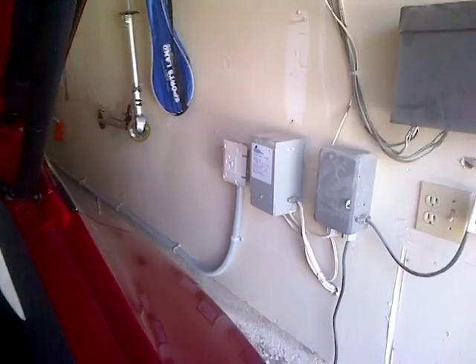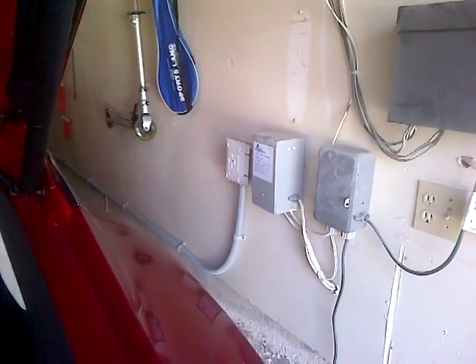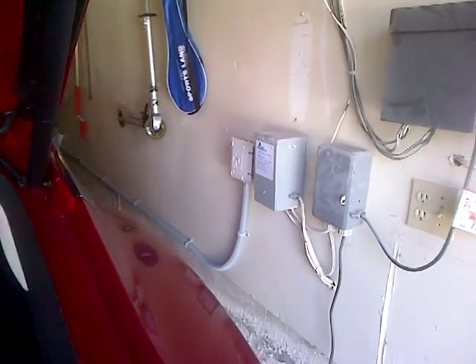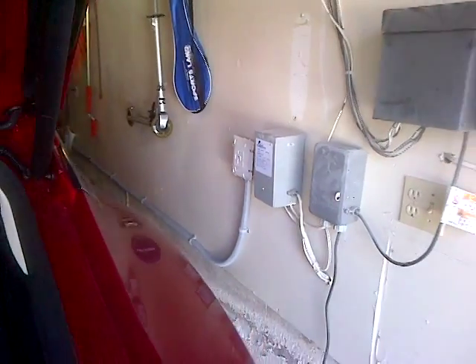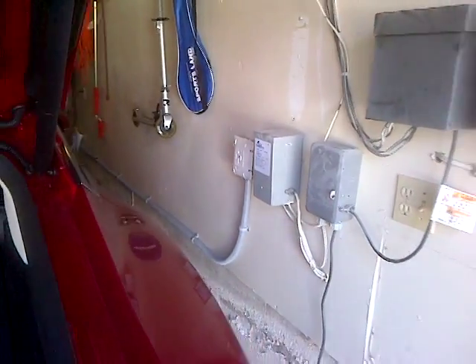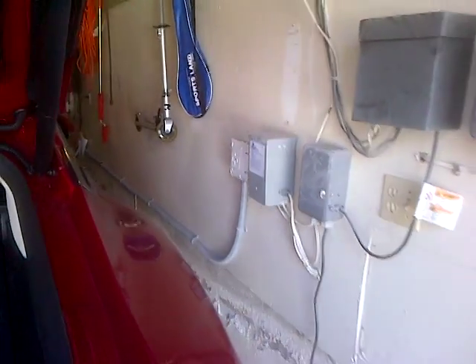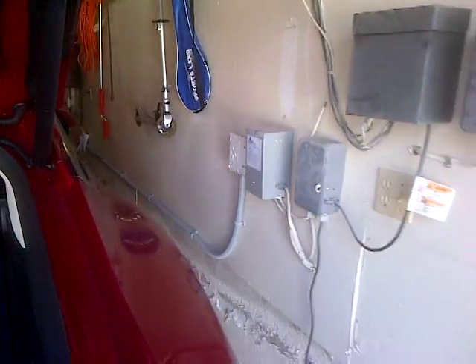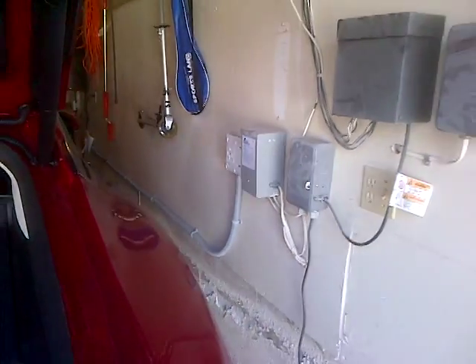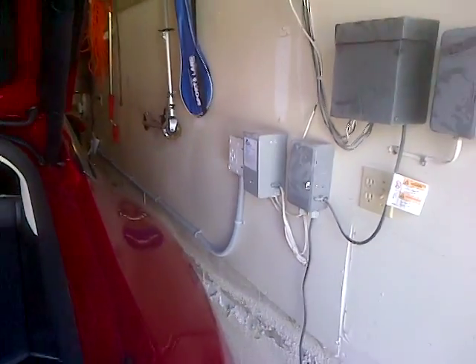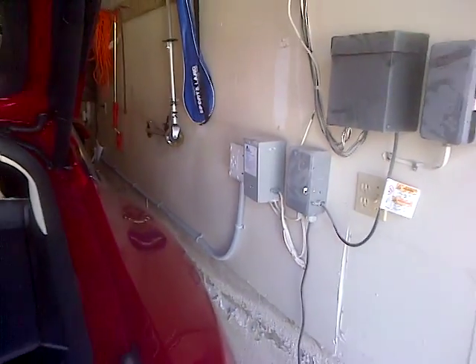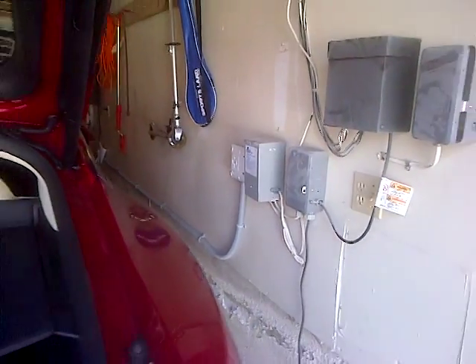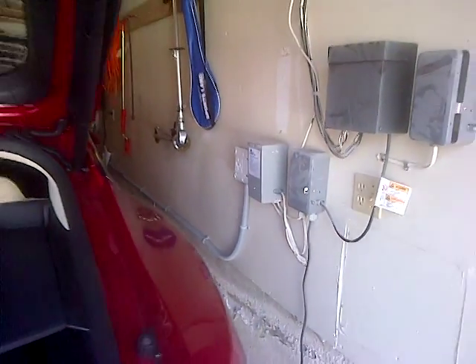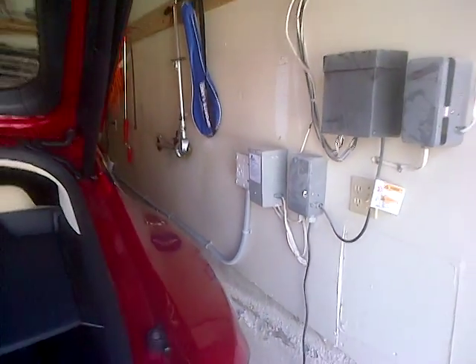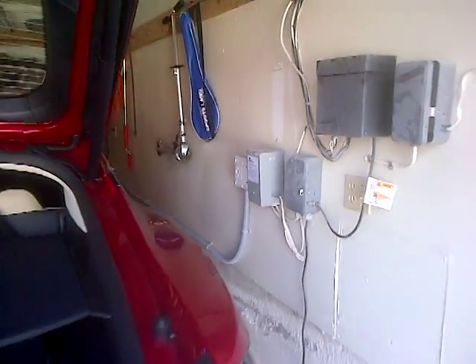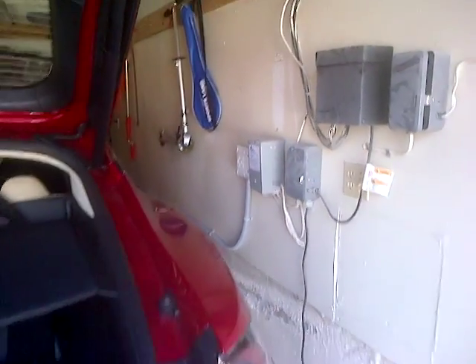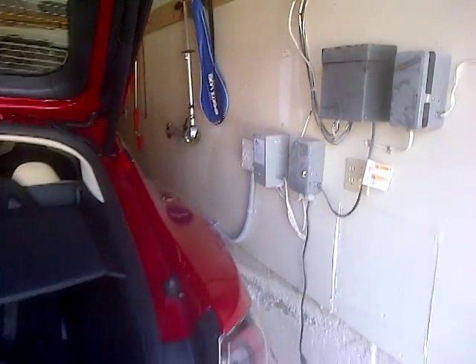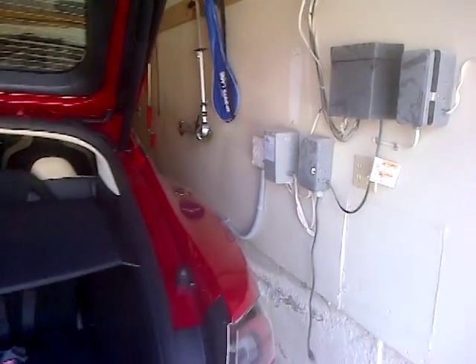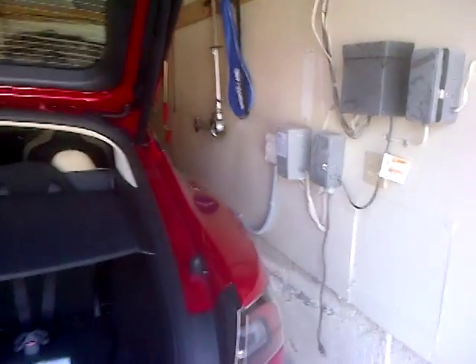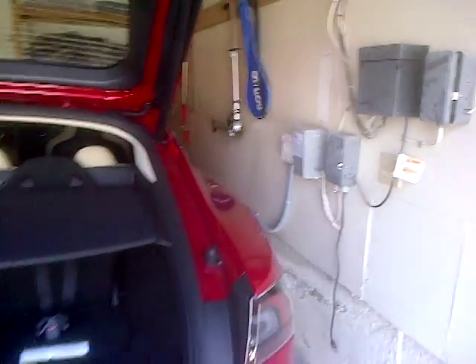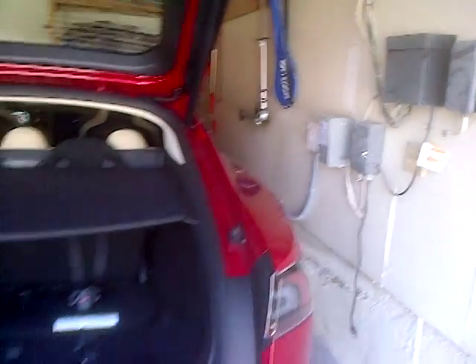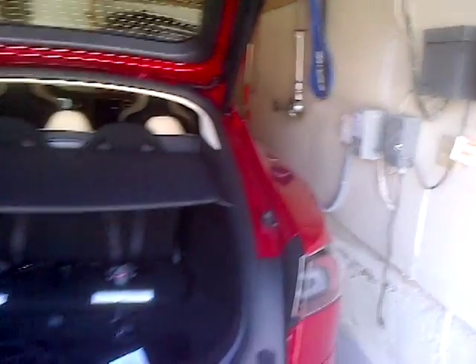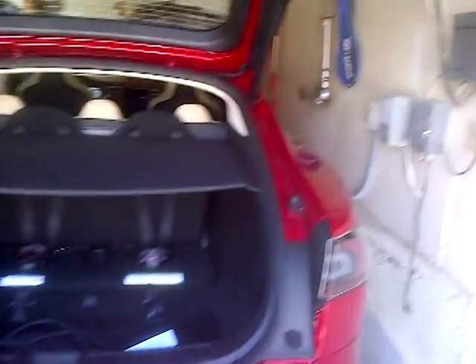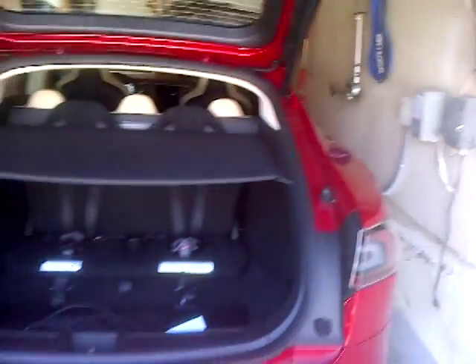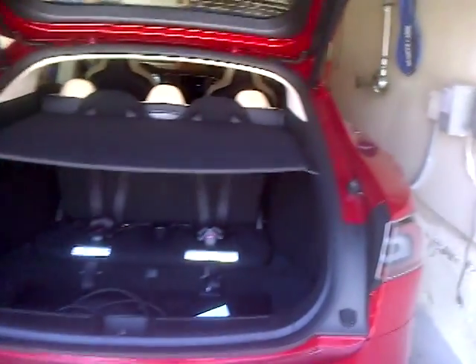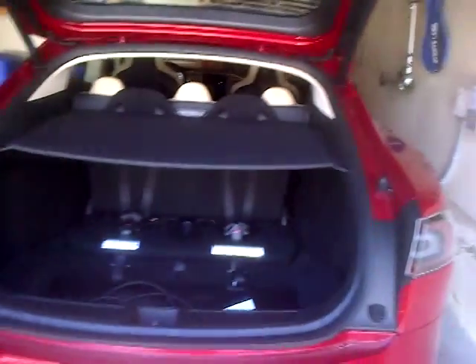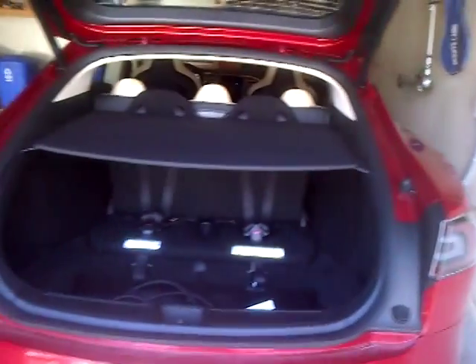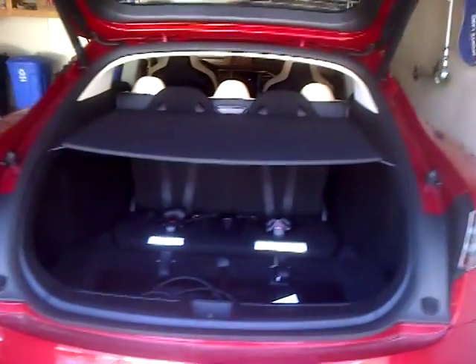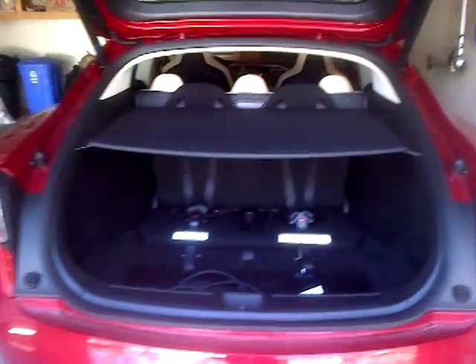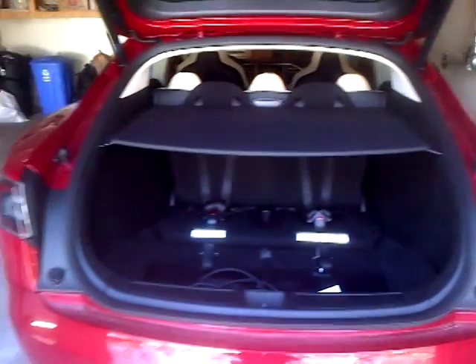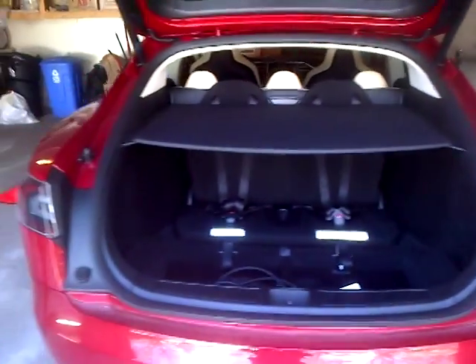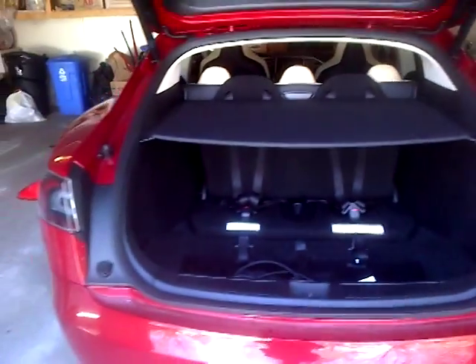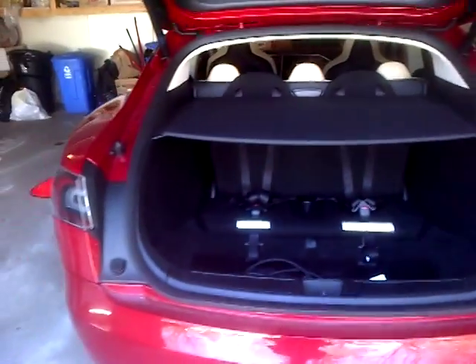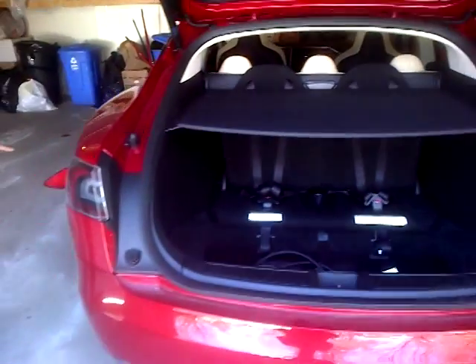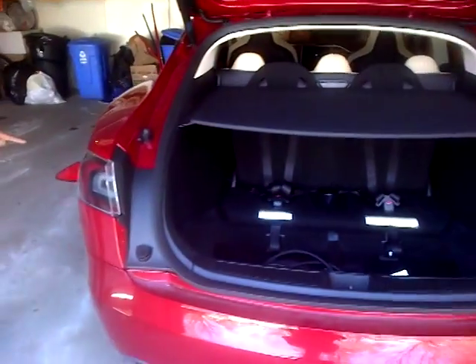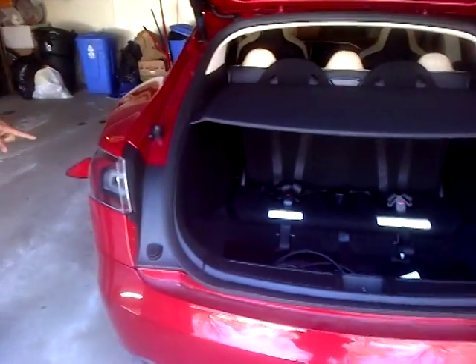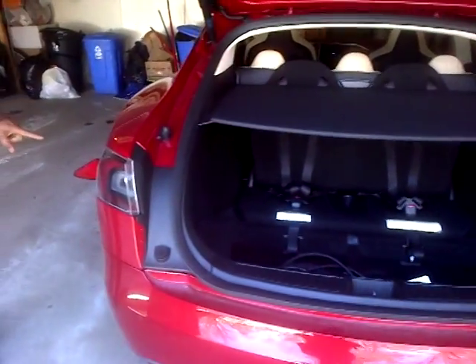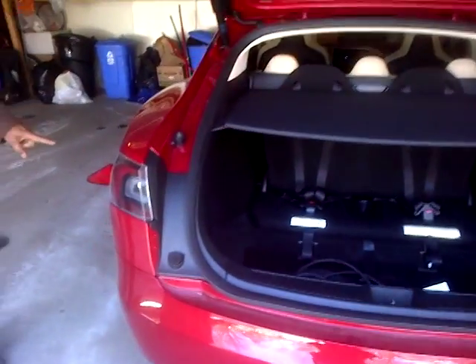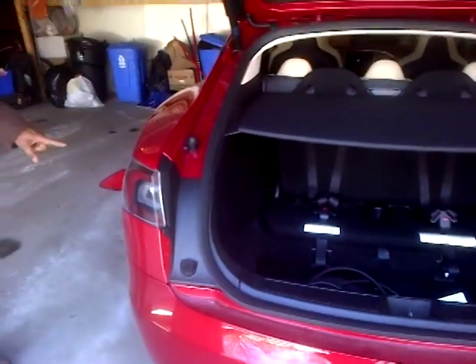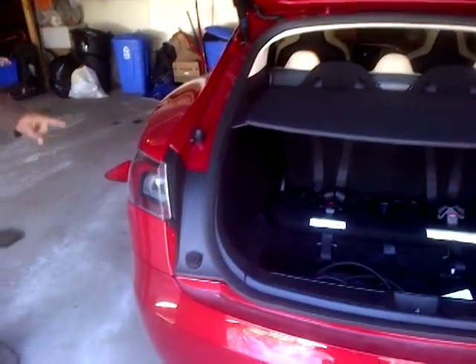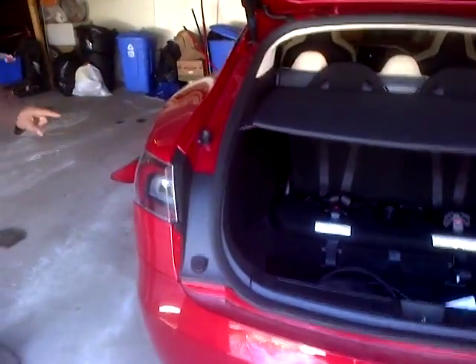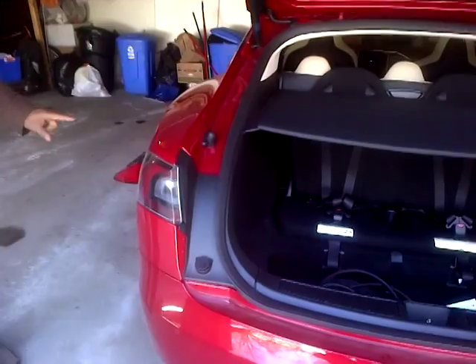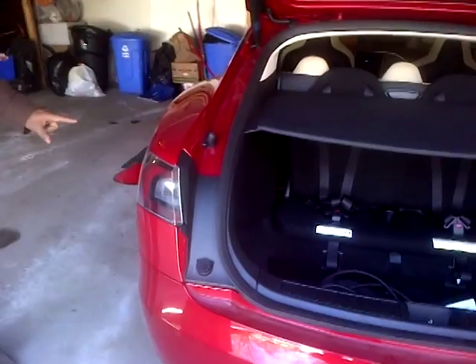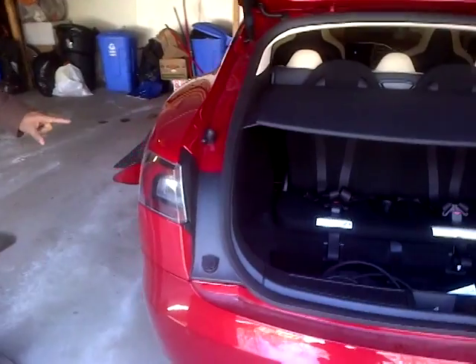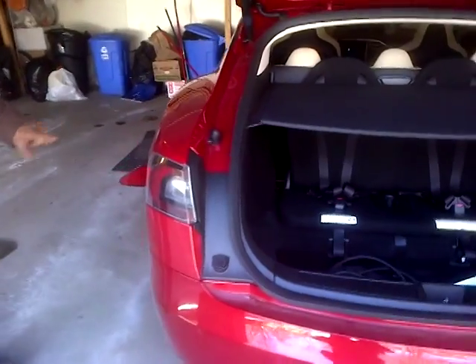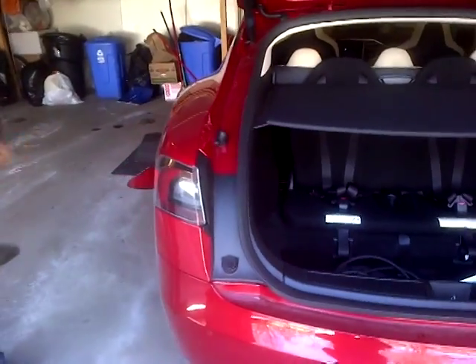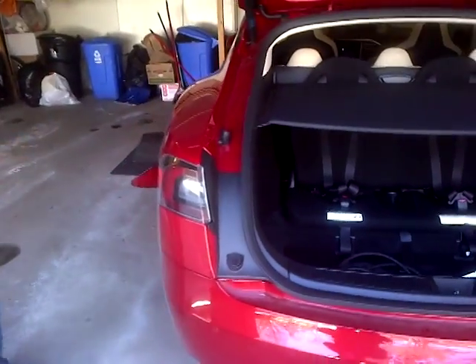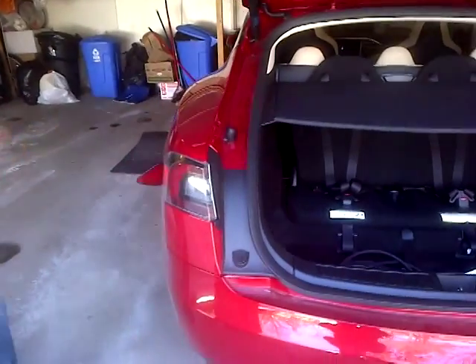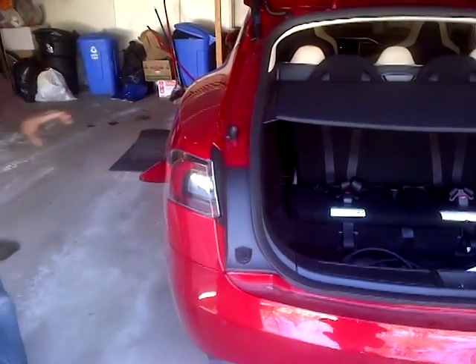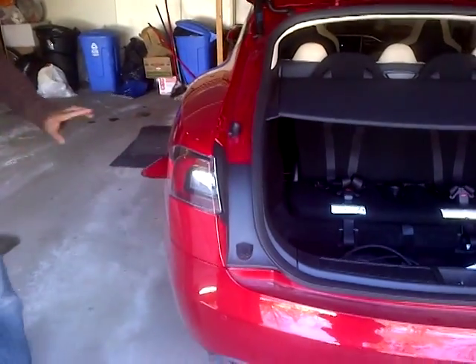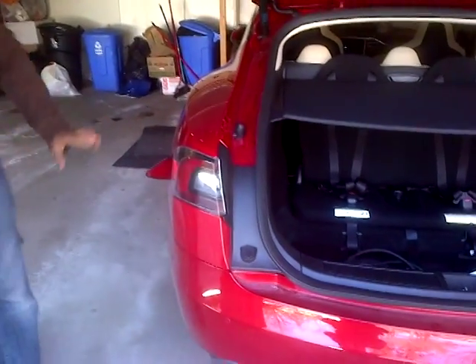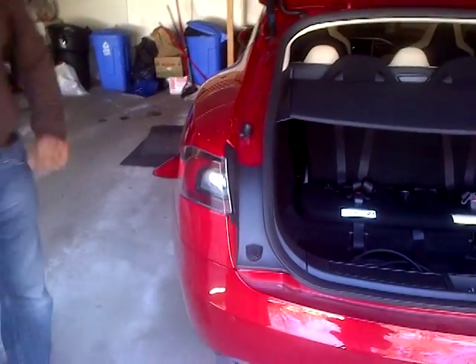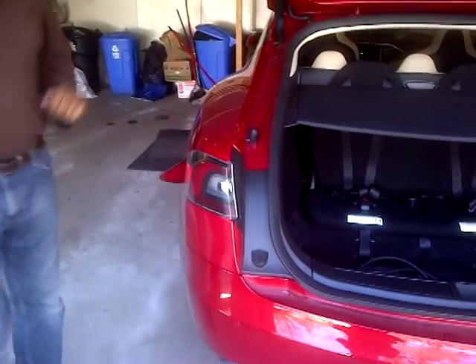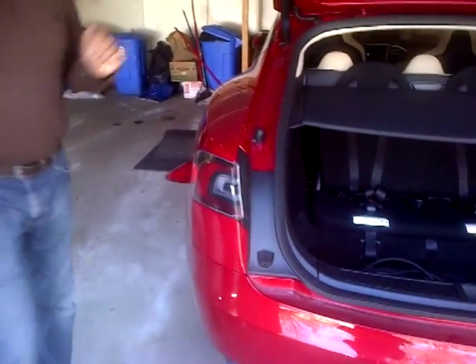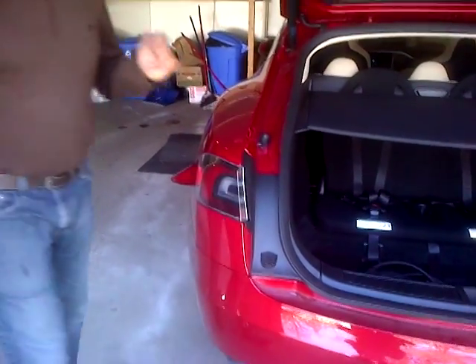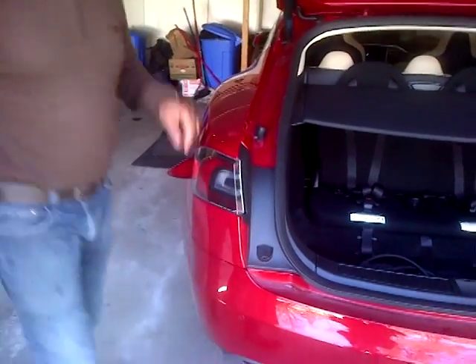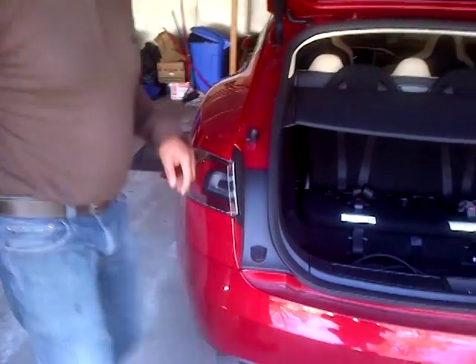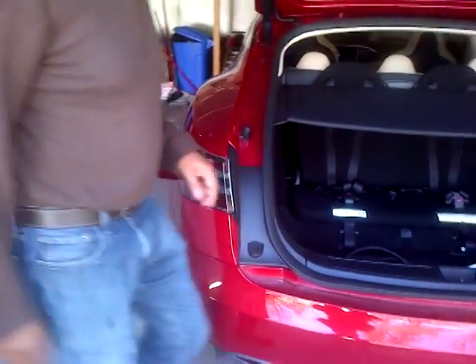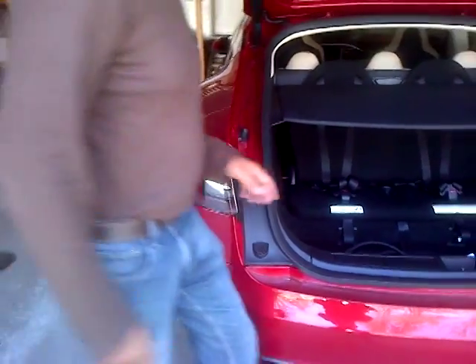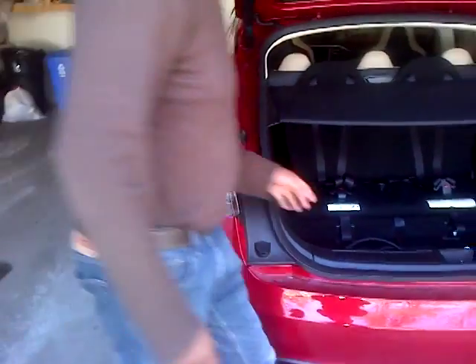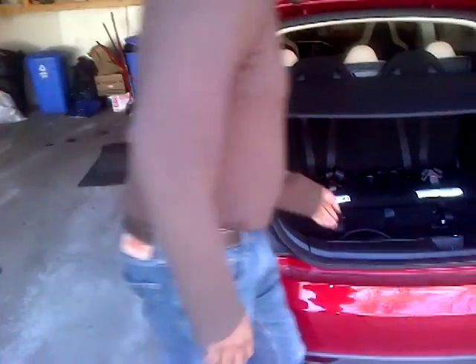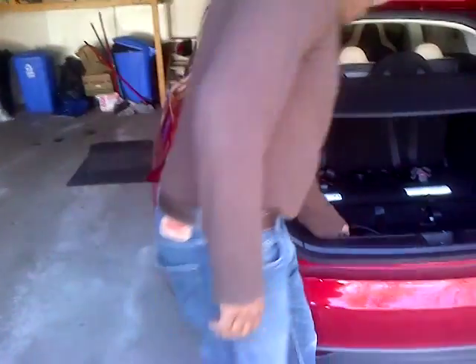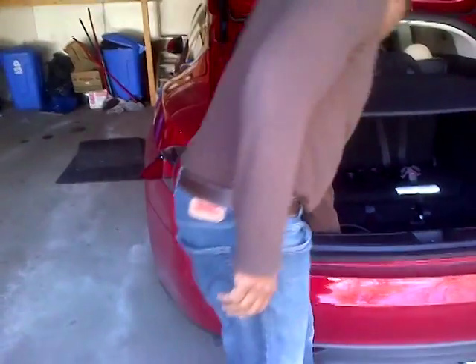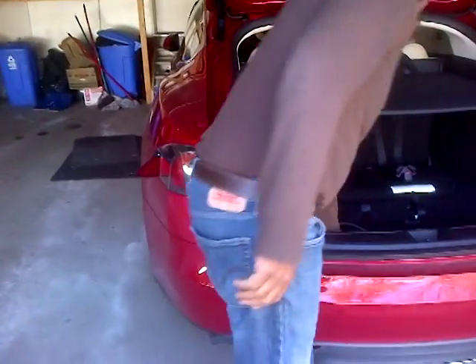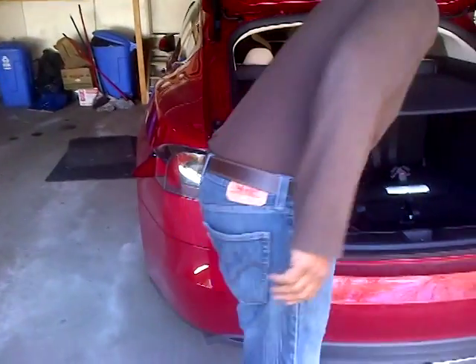Now you see the blue light is there — it was not there before. So after one and a half minutes it is still open, then it gets locked.